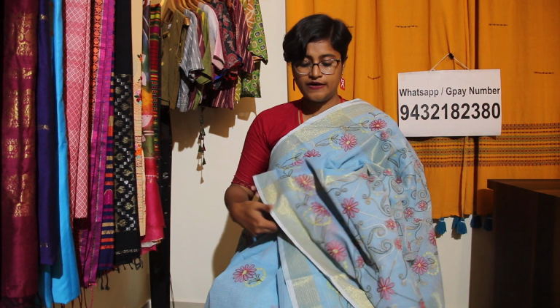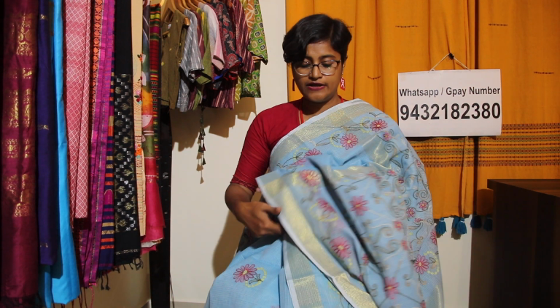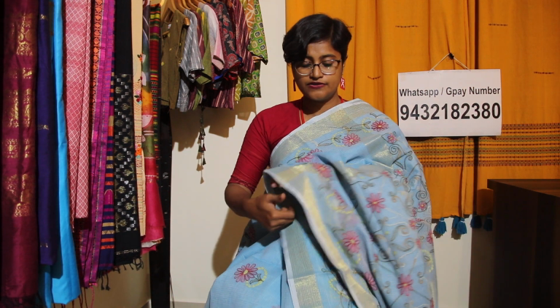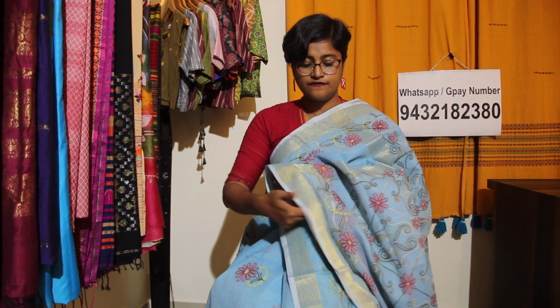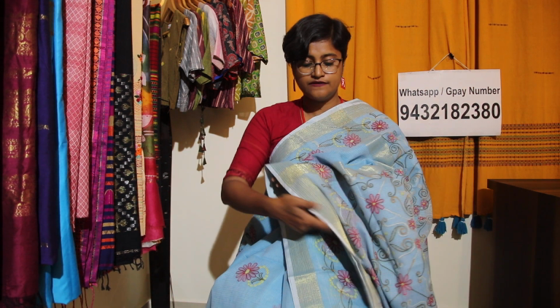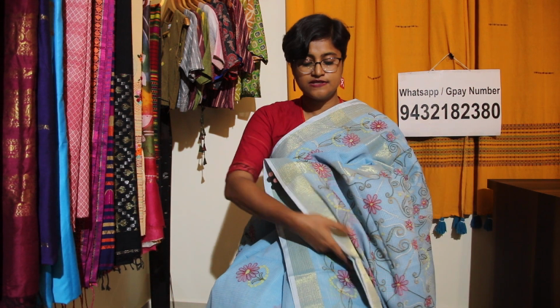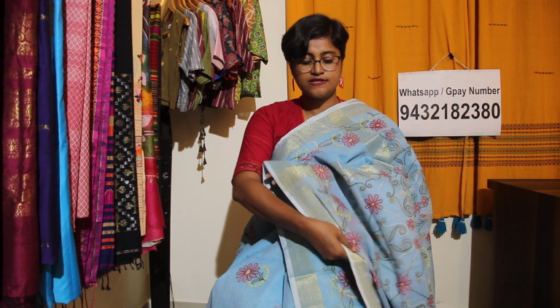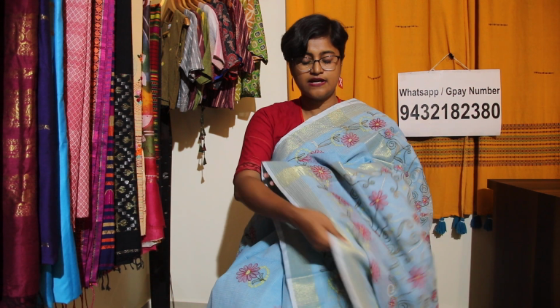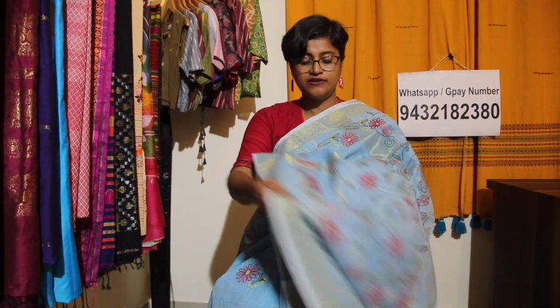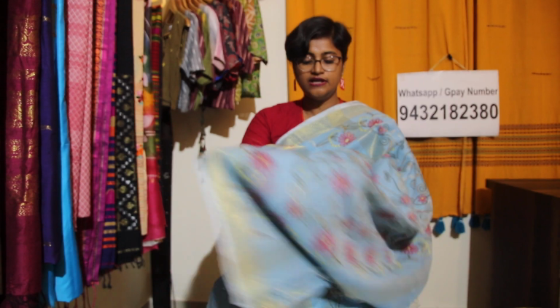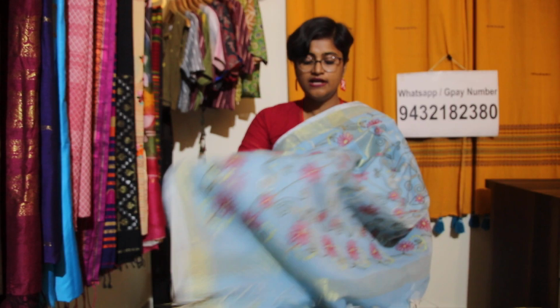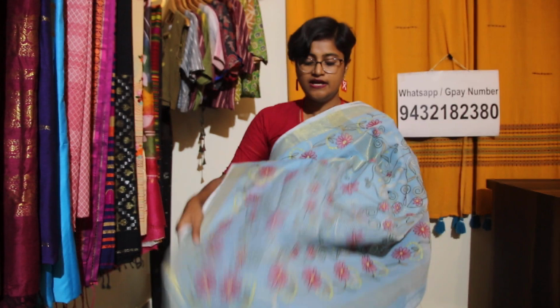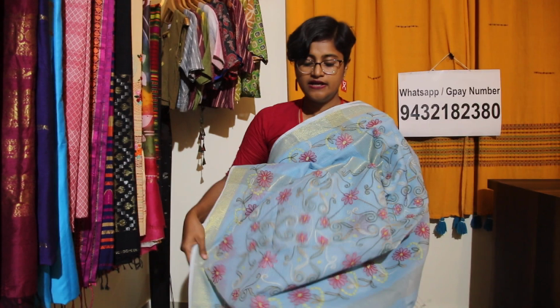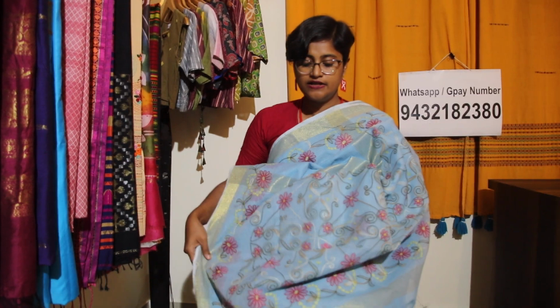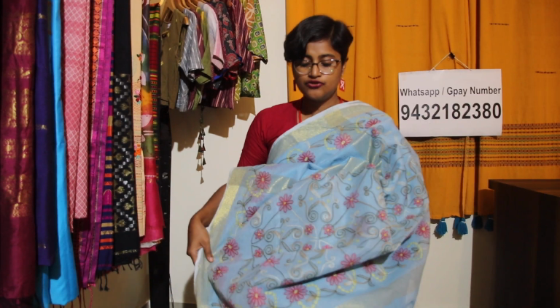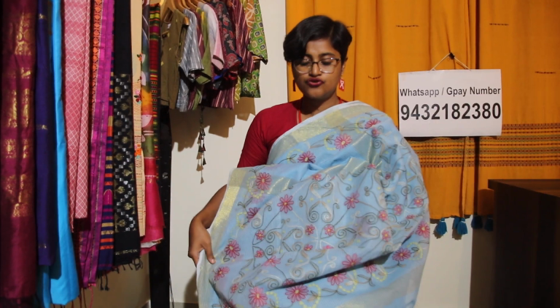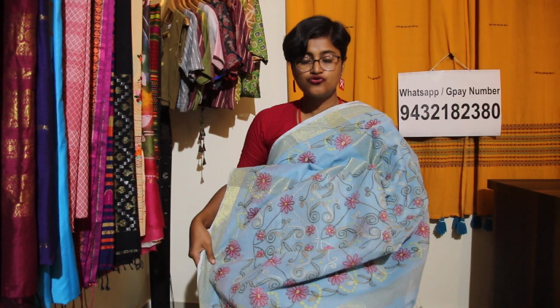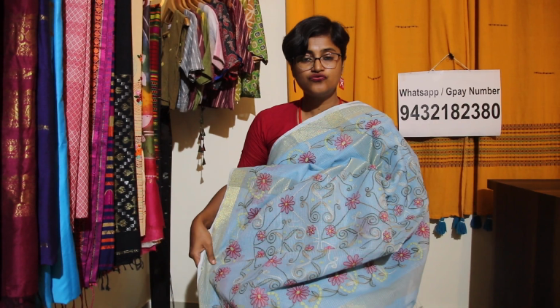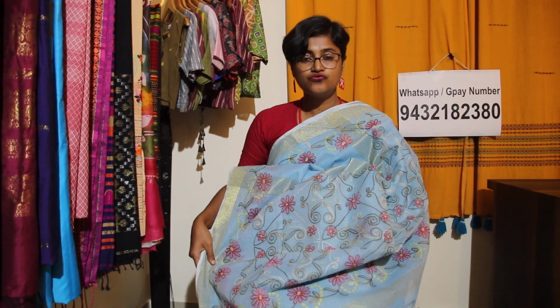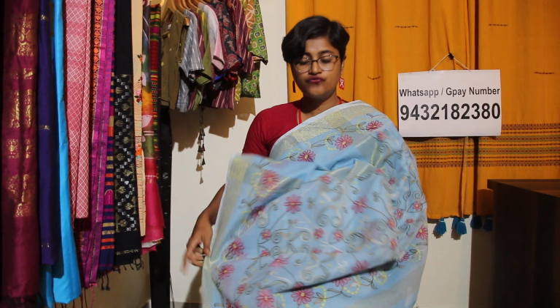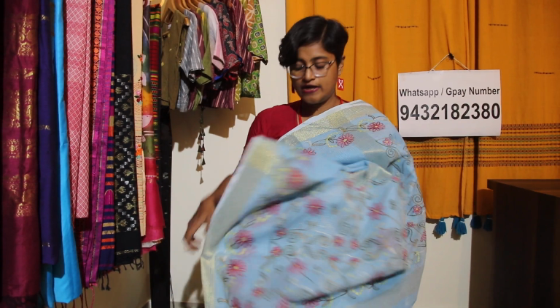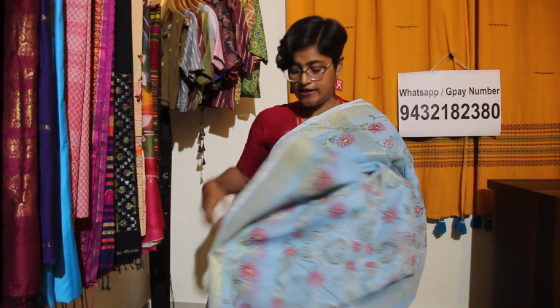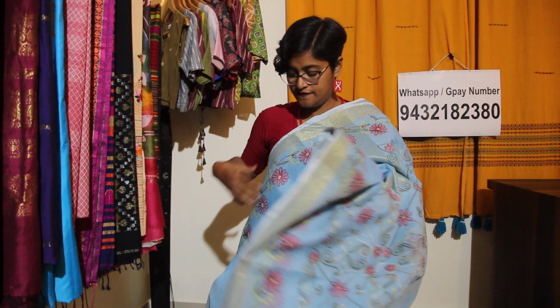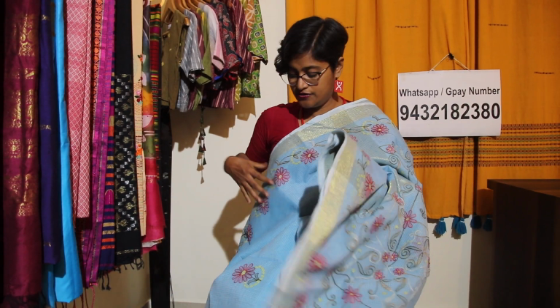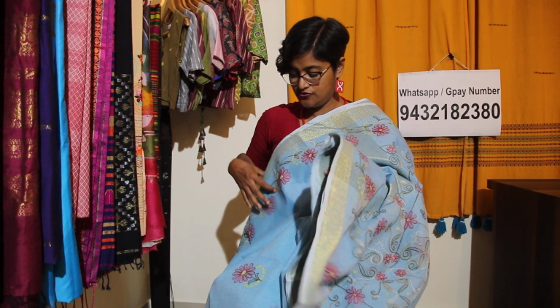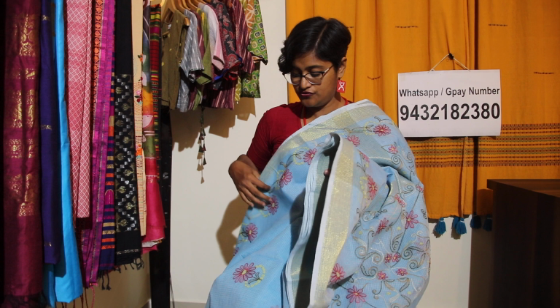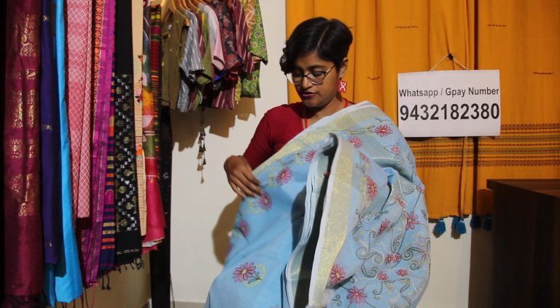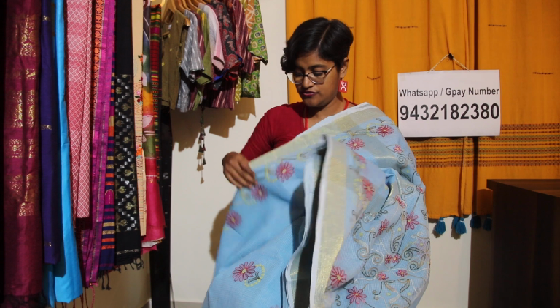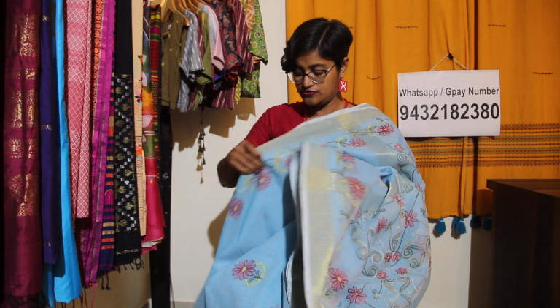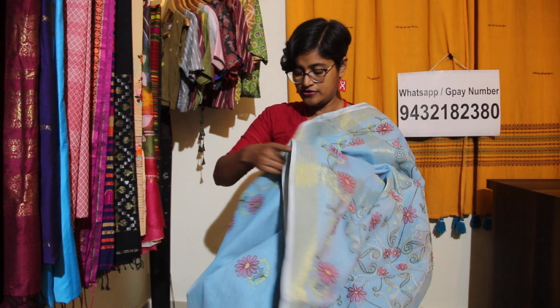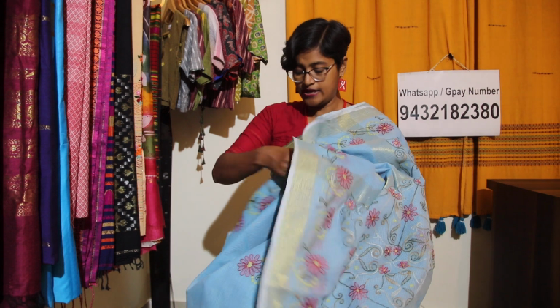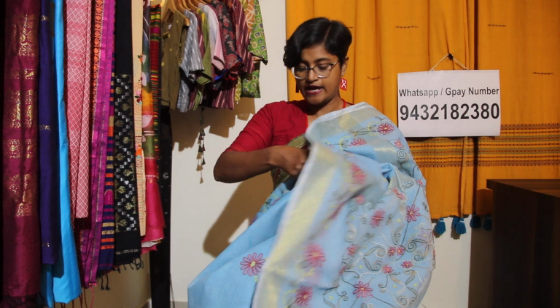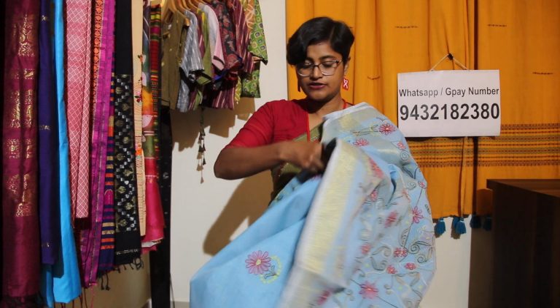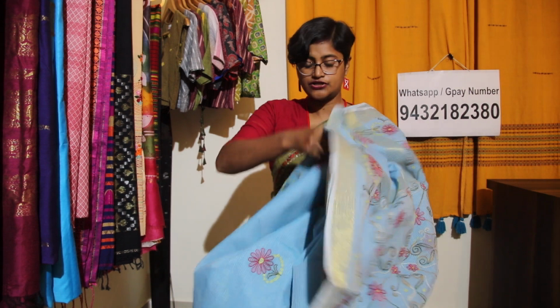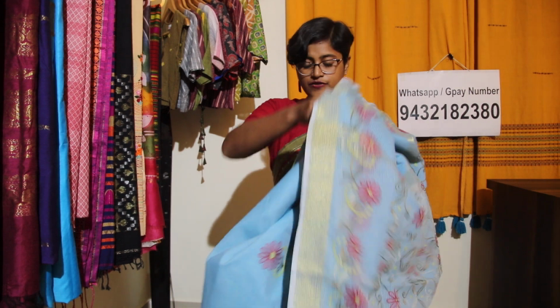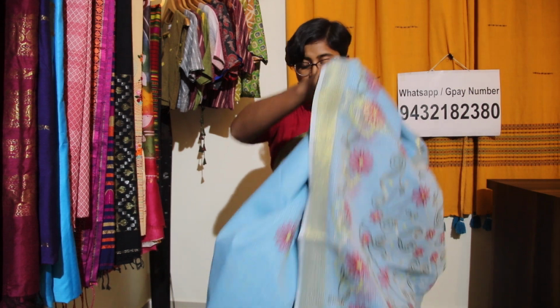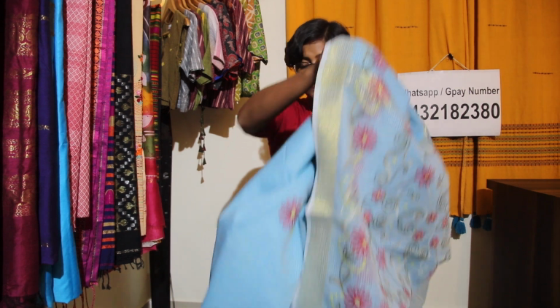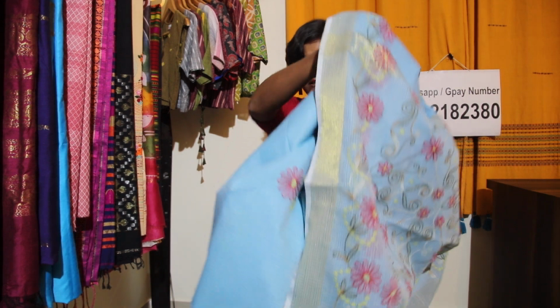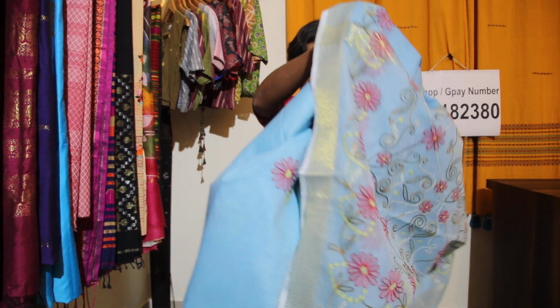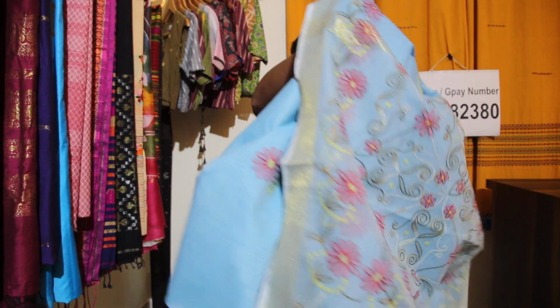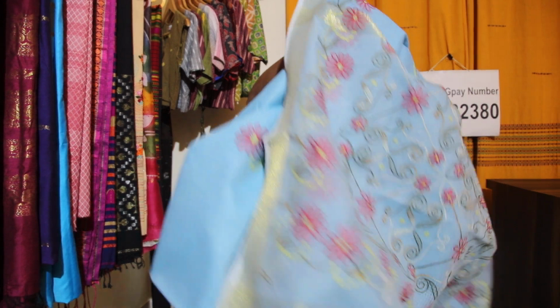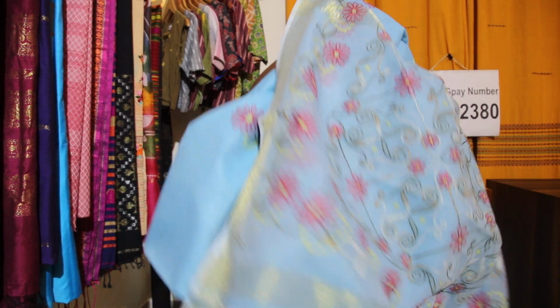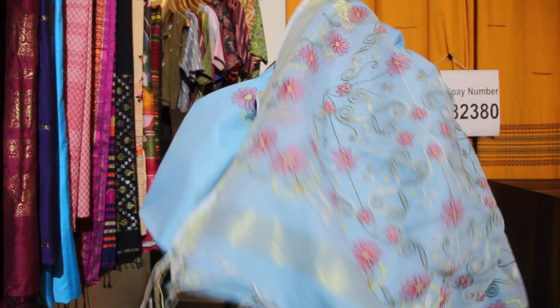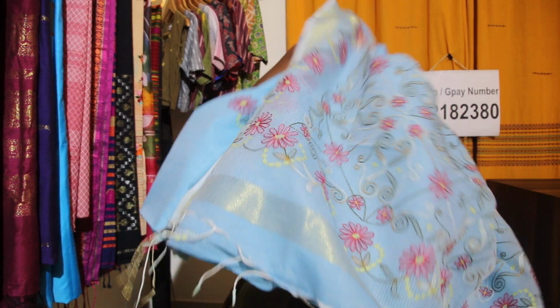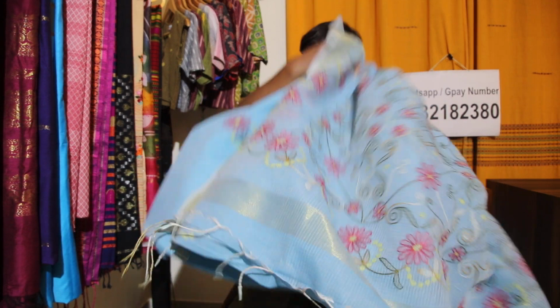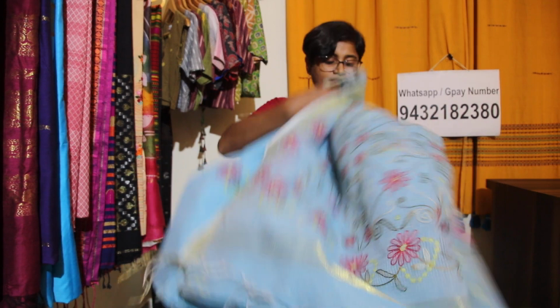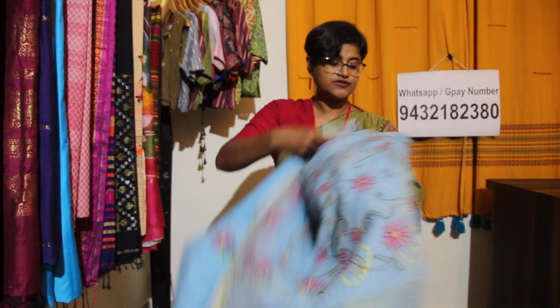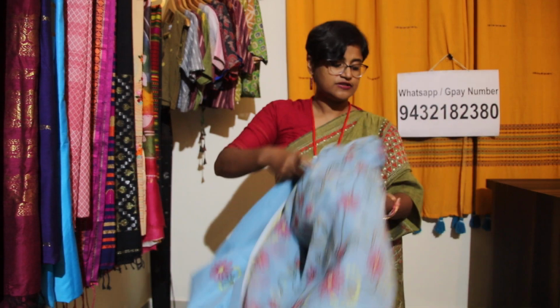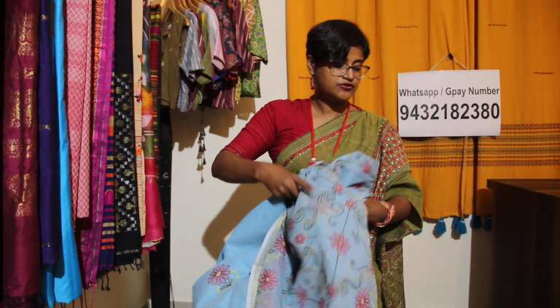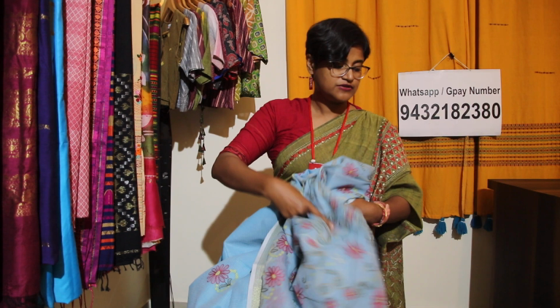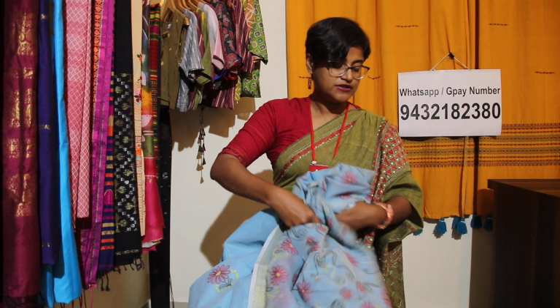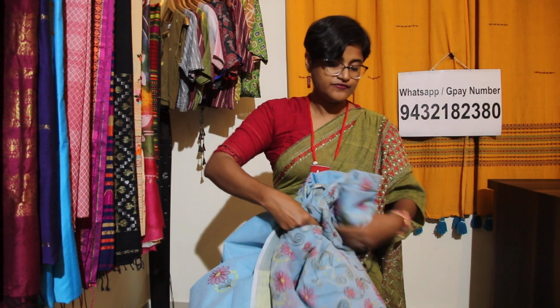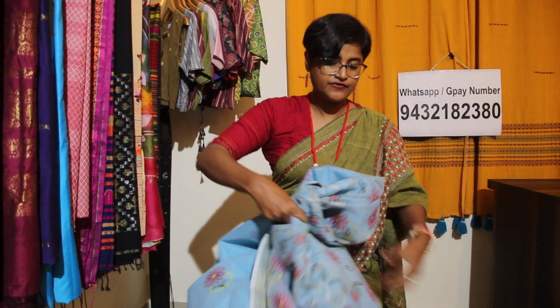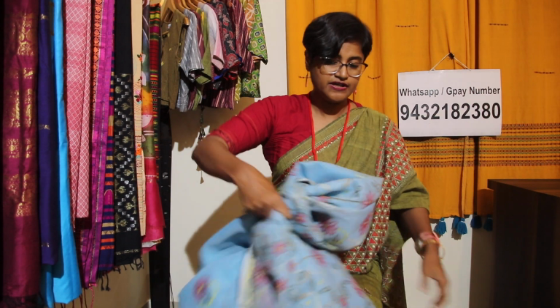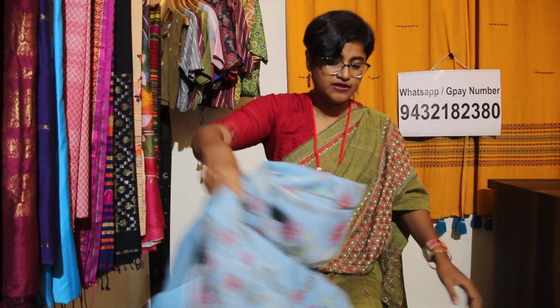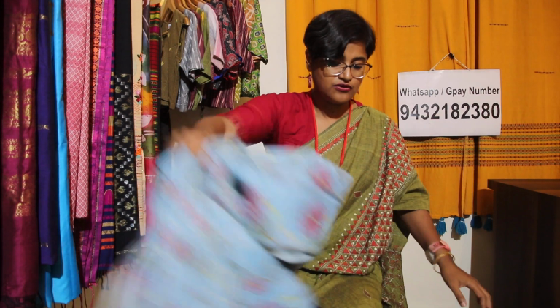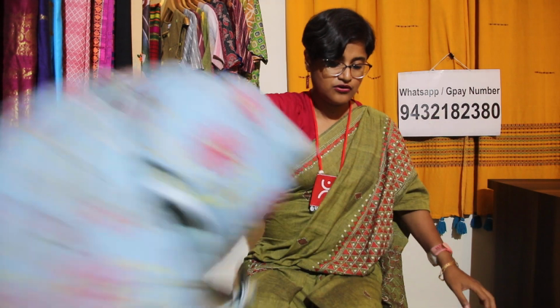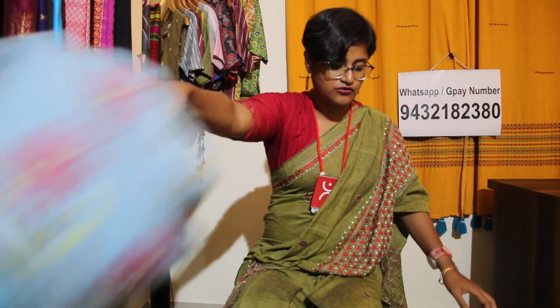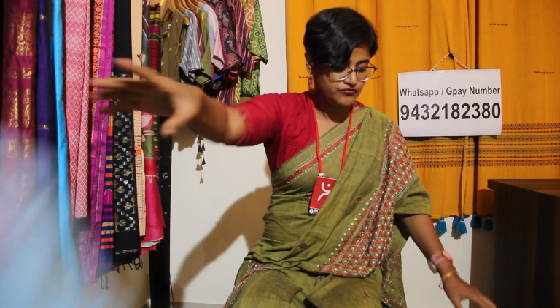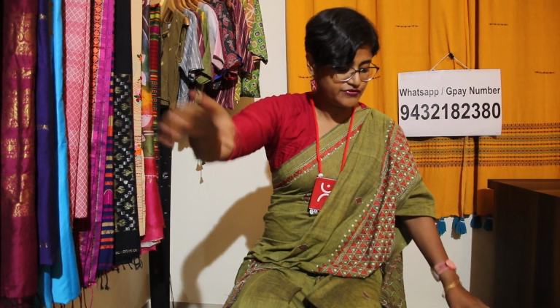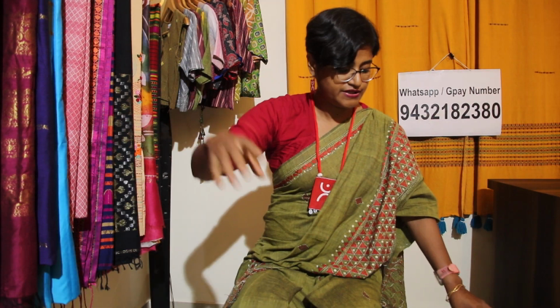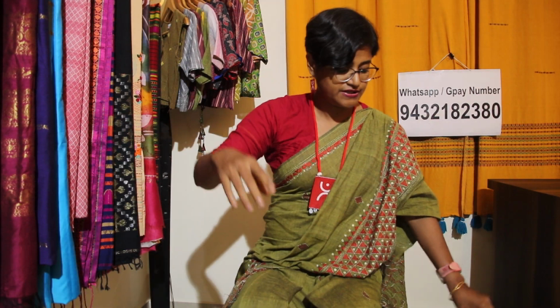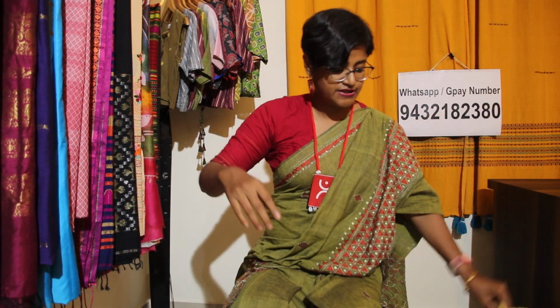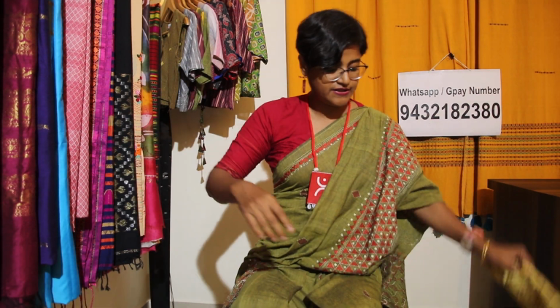Price of this saree is ₹2500 and shipping is absolutely free all over India.